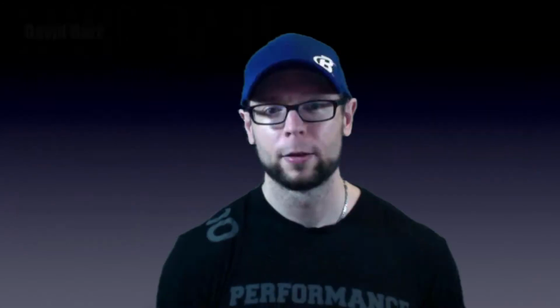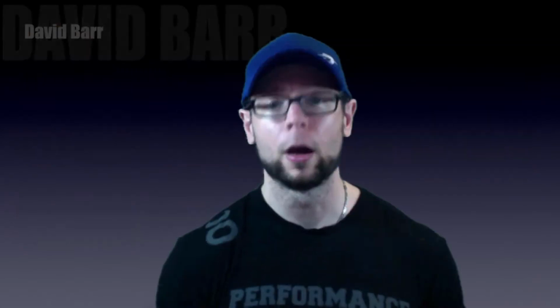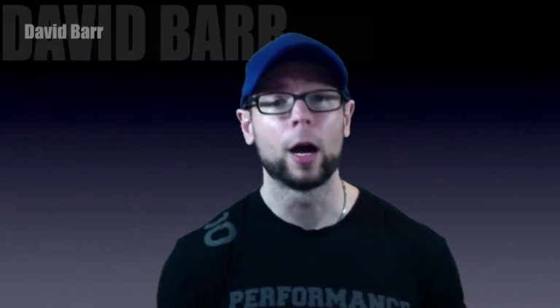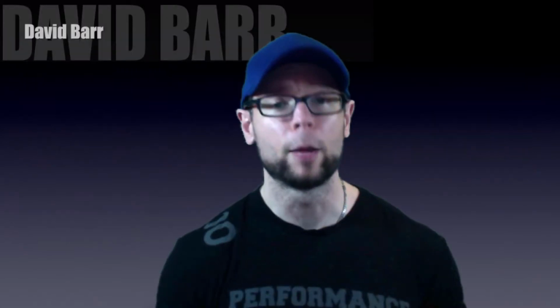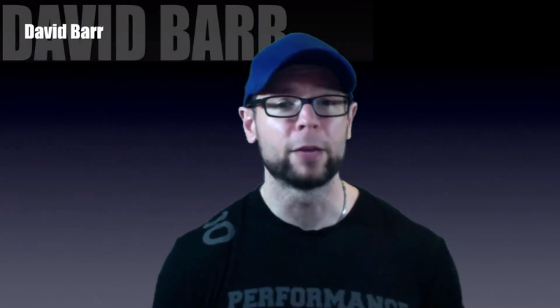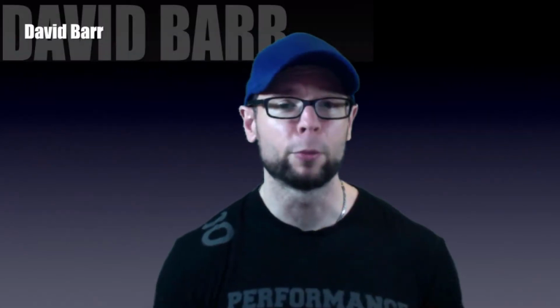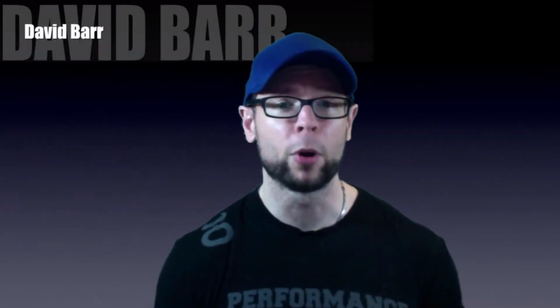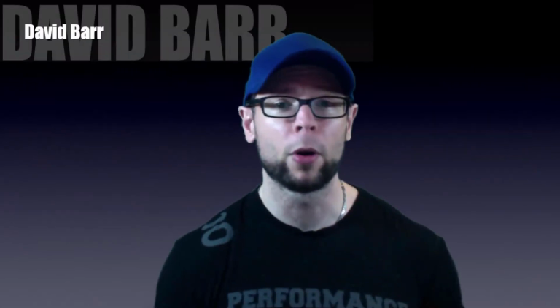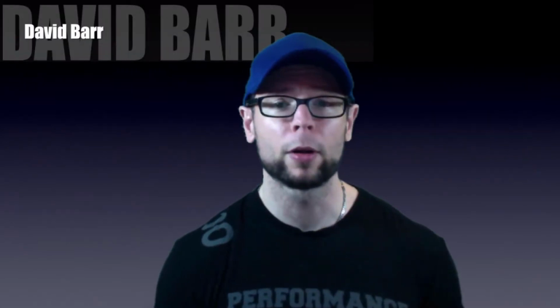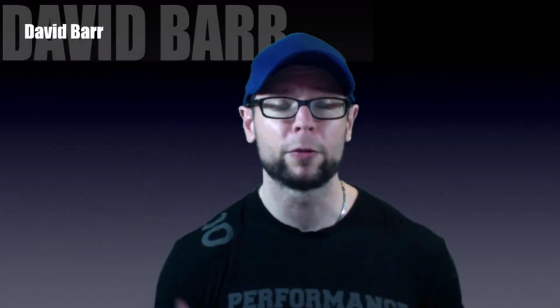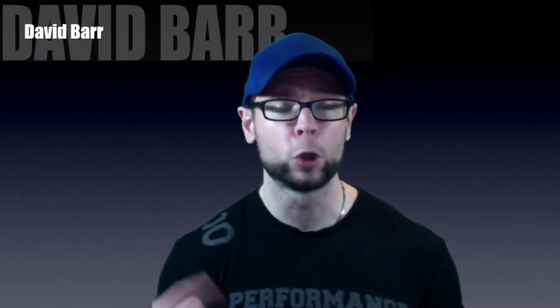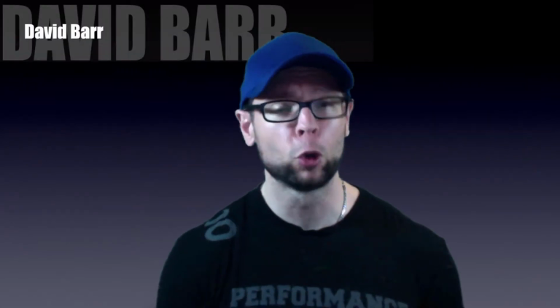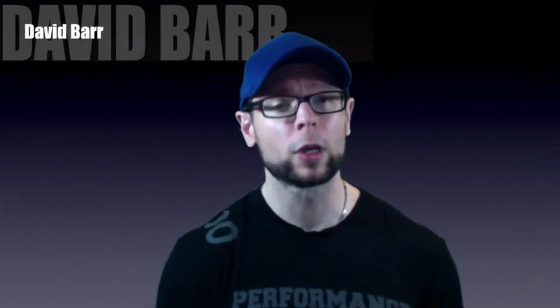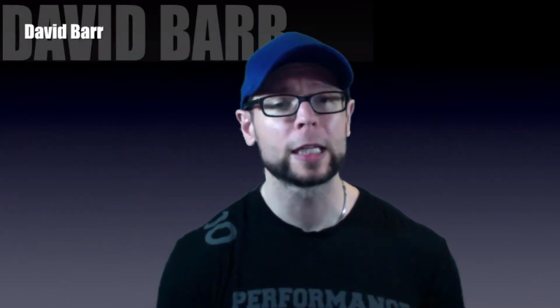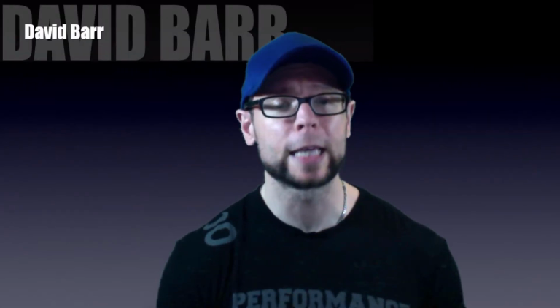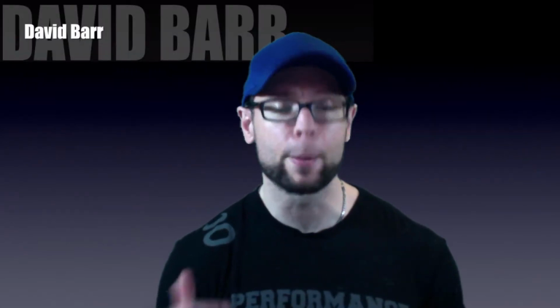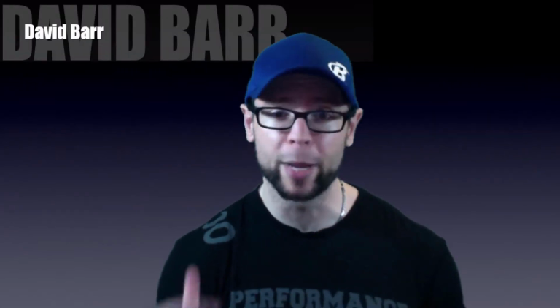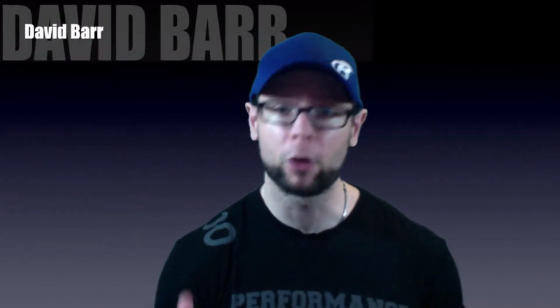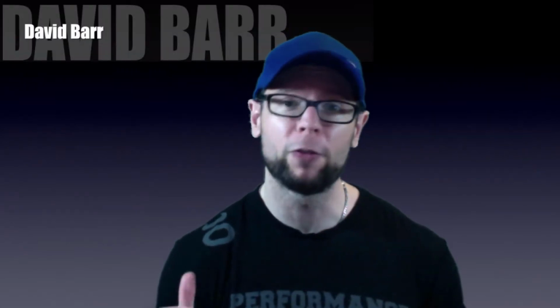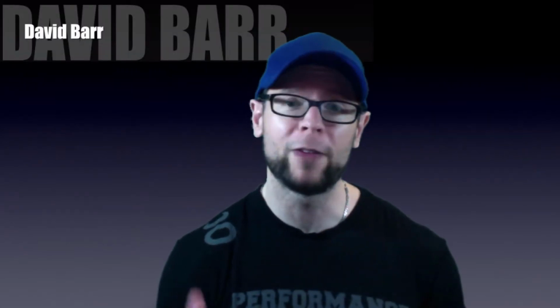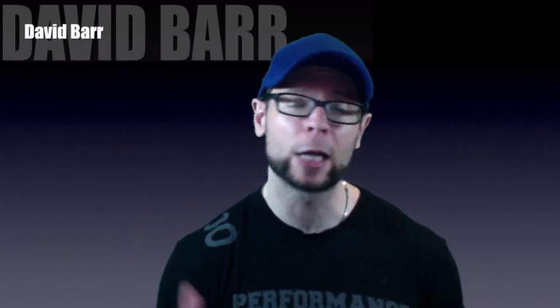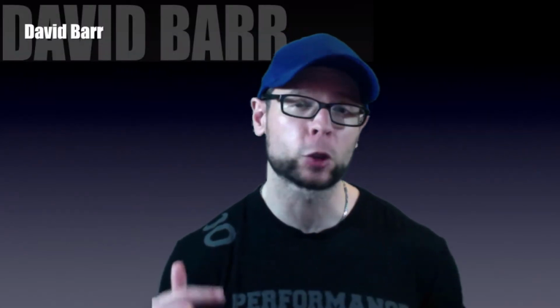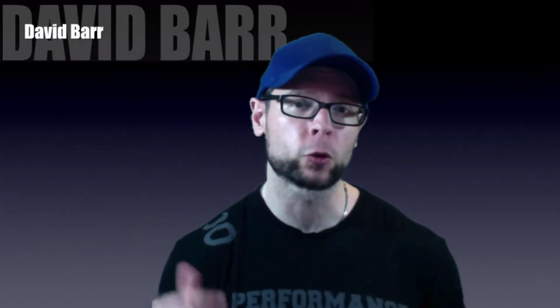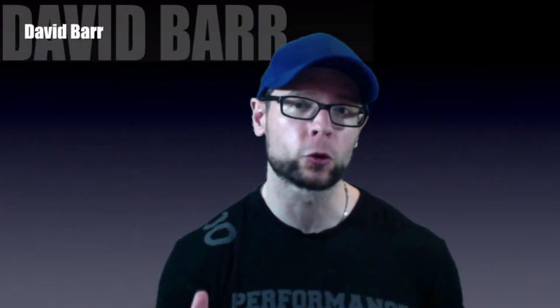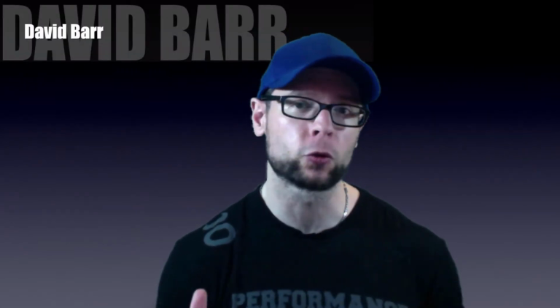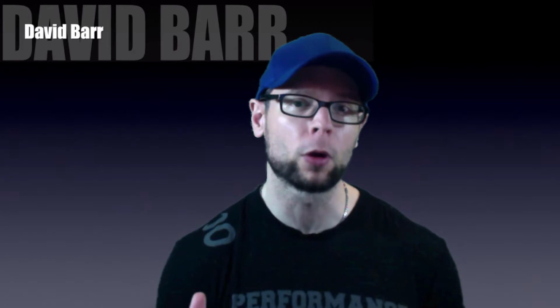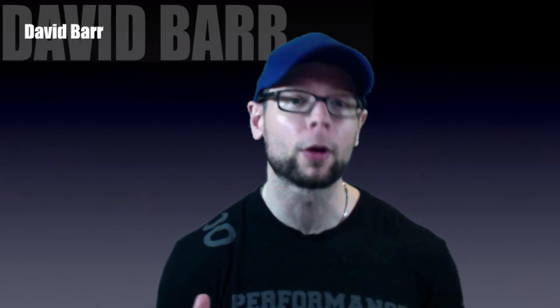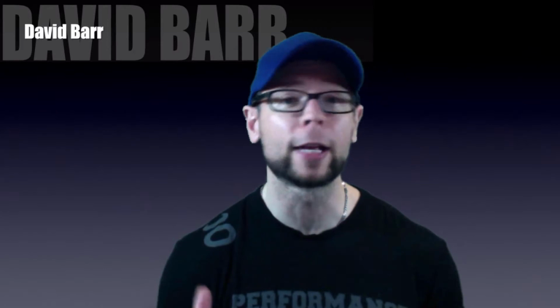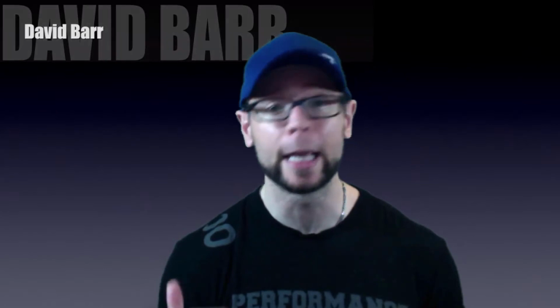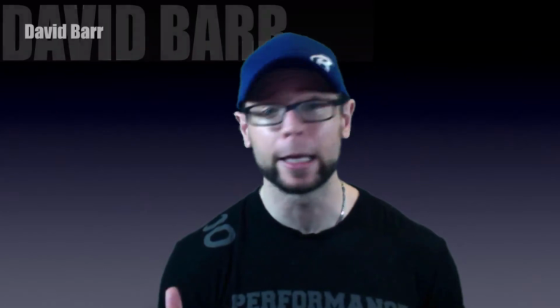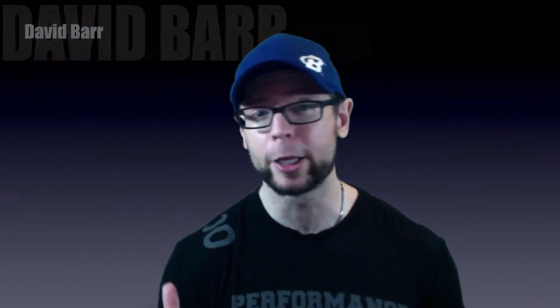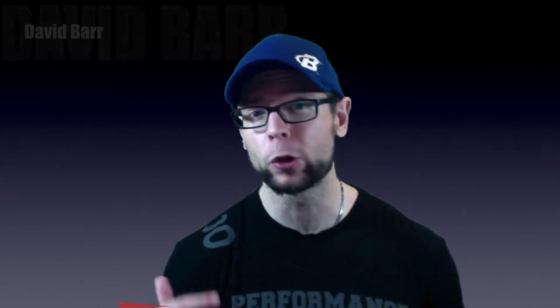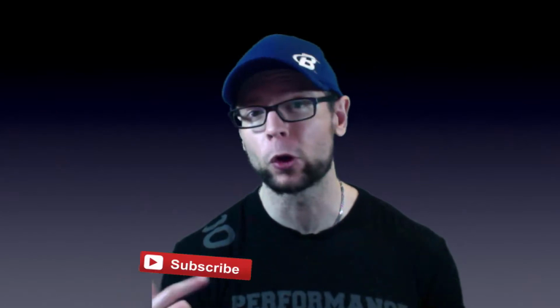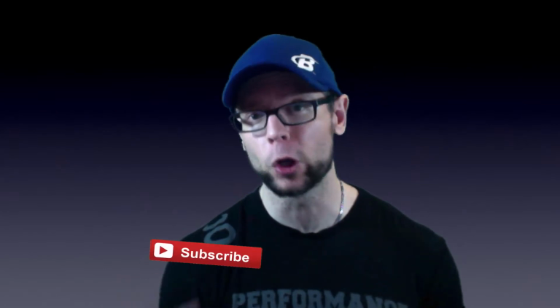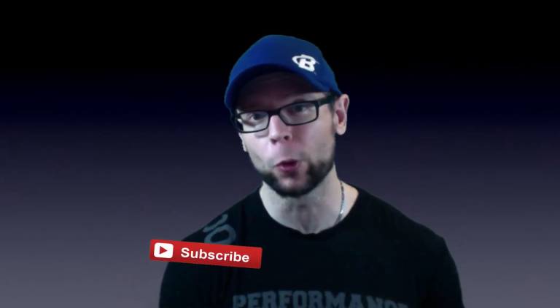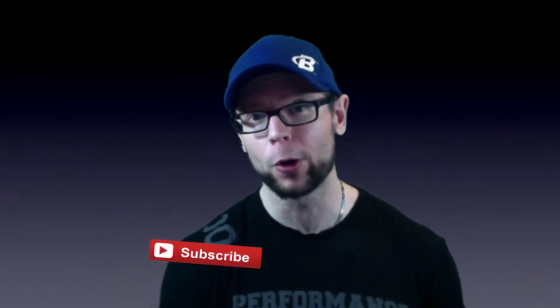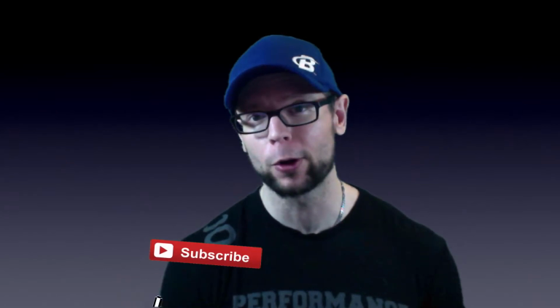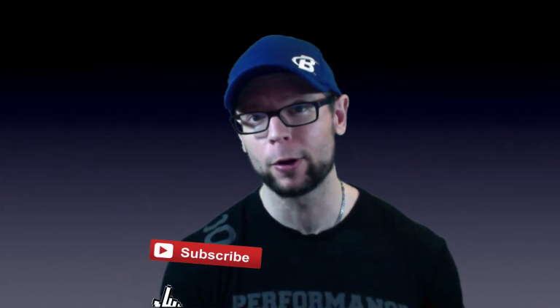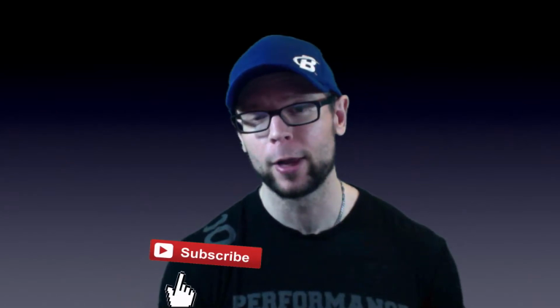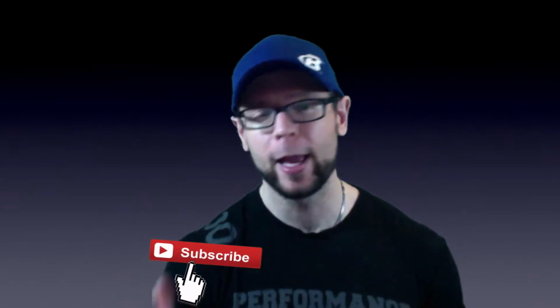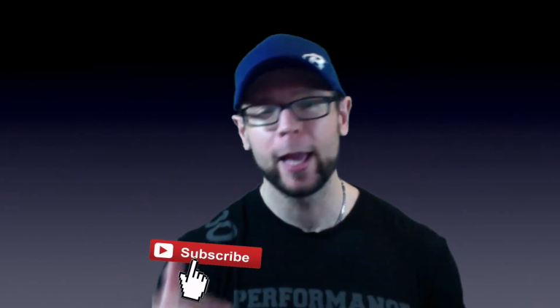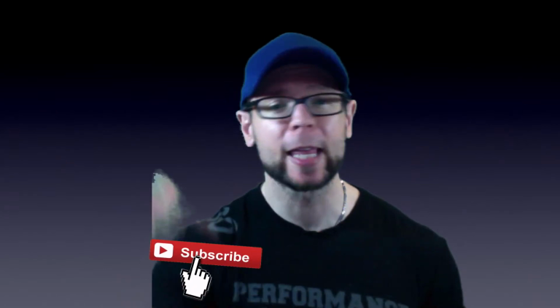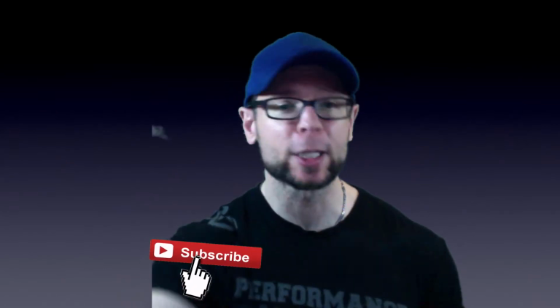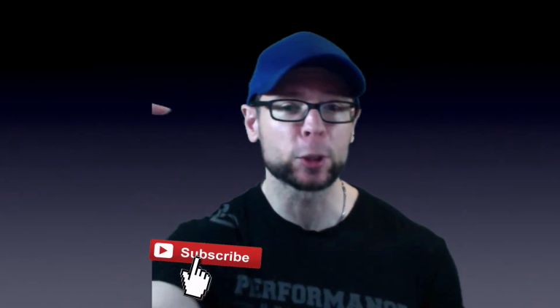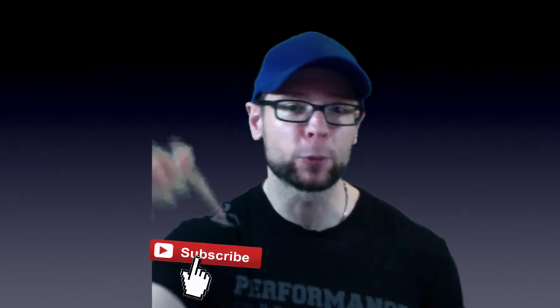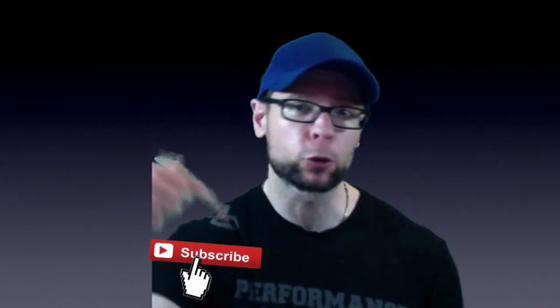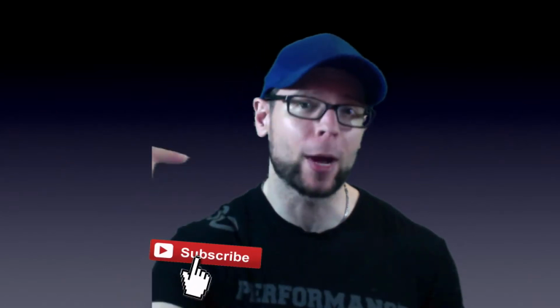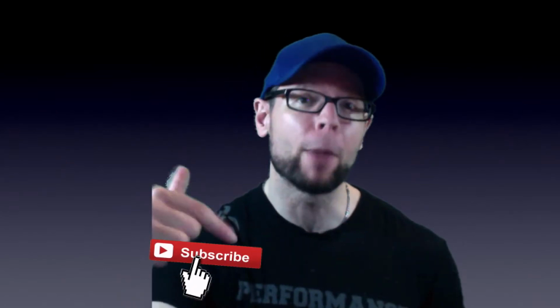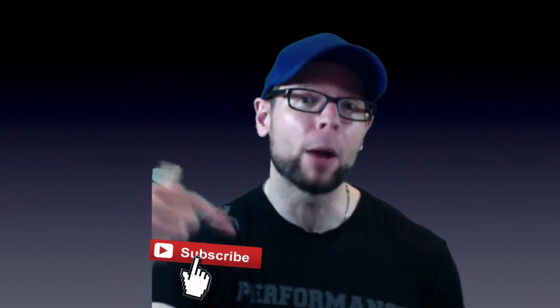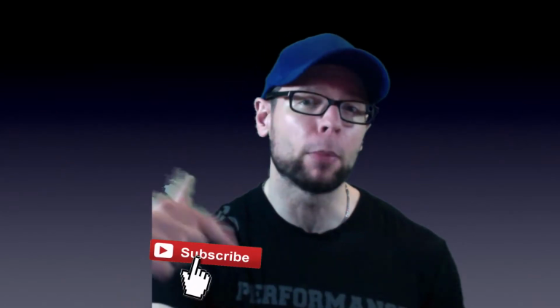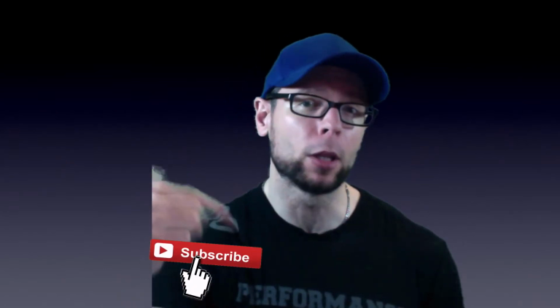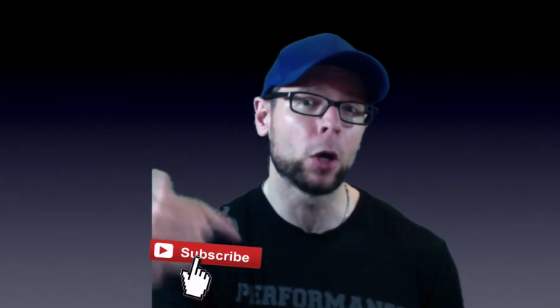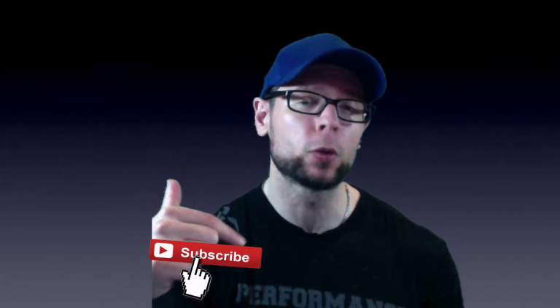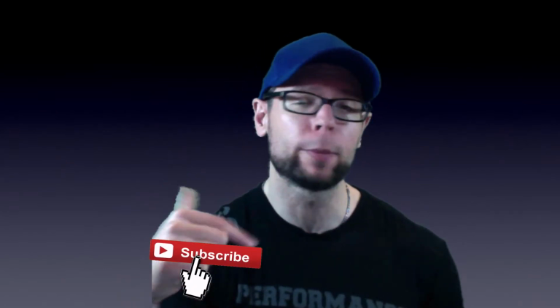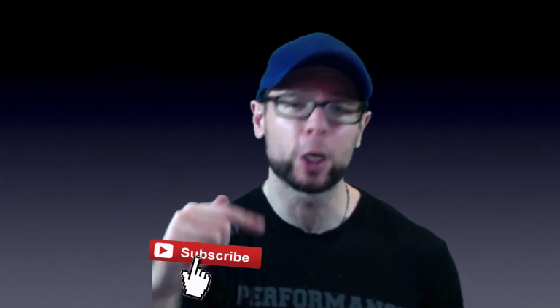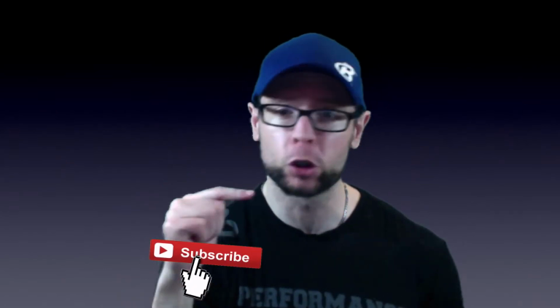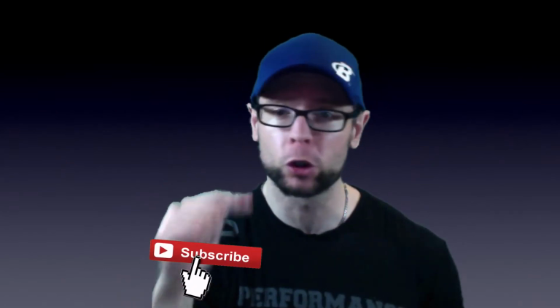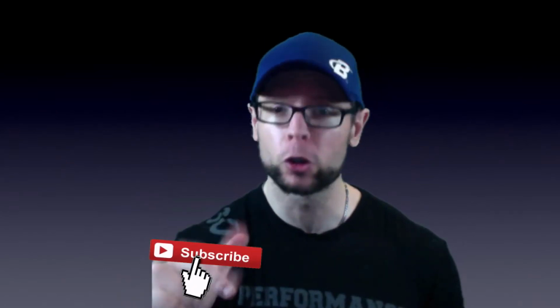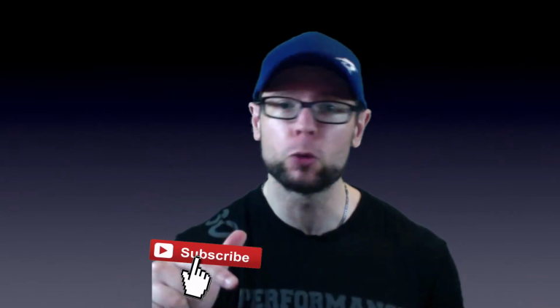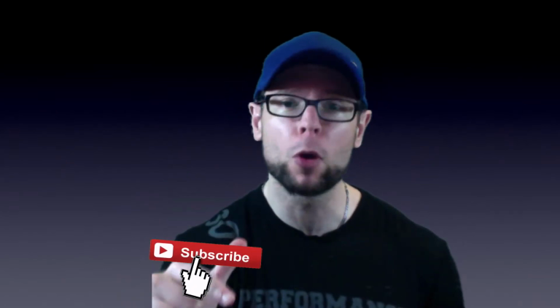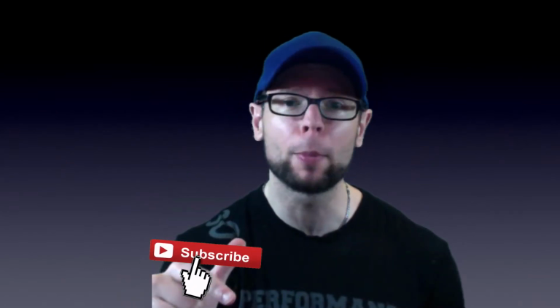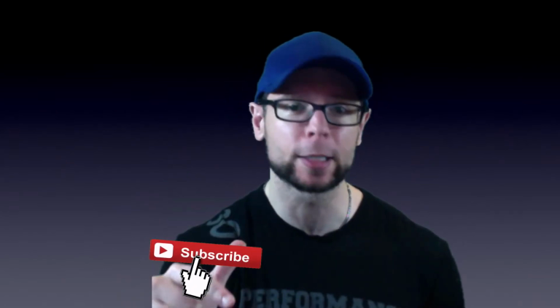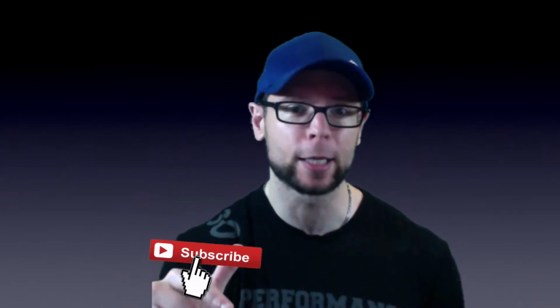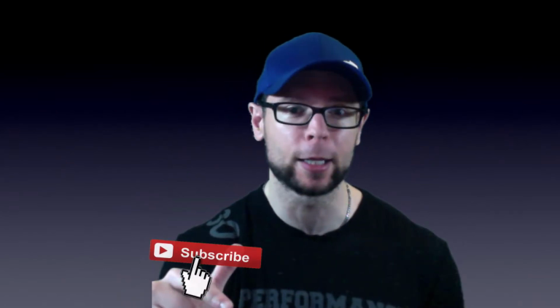I'm David Barr and if you're looking to get bigger, faster, stronger, get leaner, go longer, hit that subscribe button below to make sure you don't miss anything.